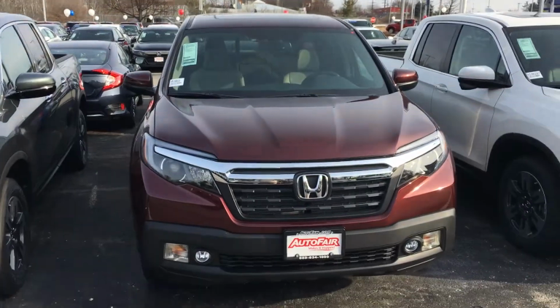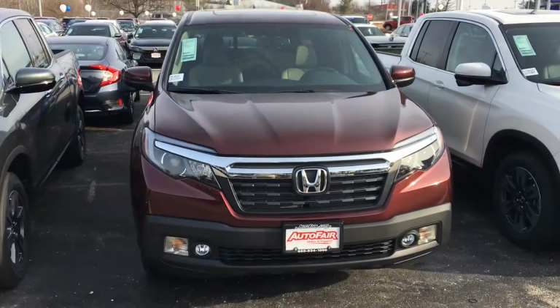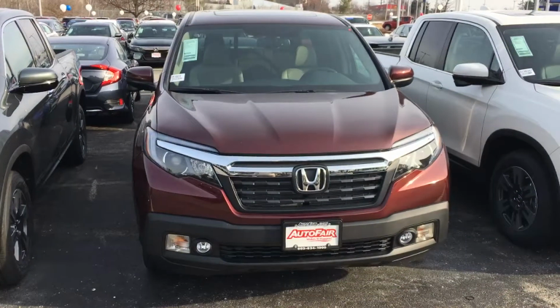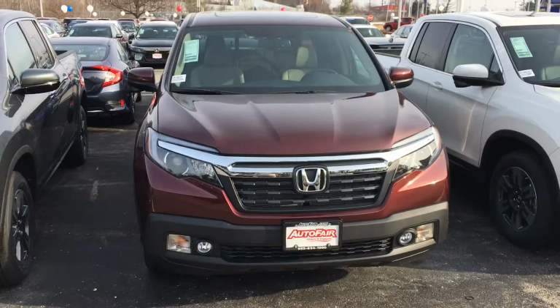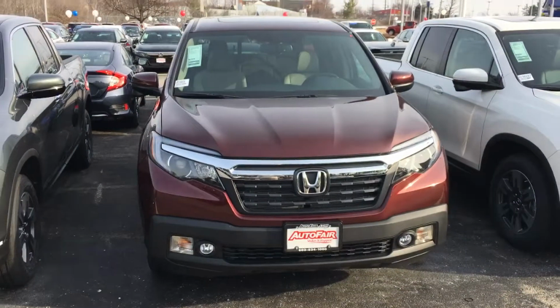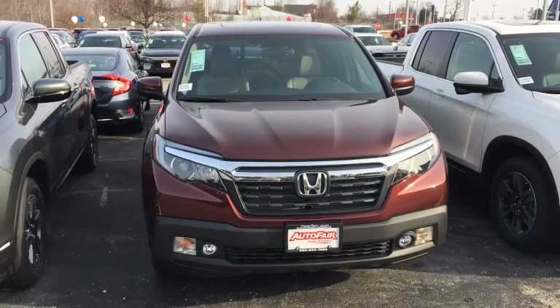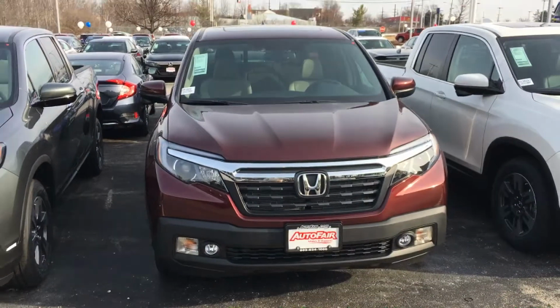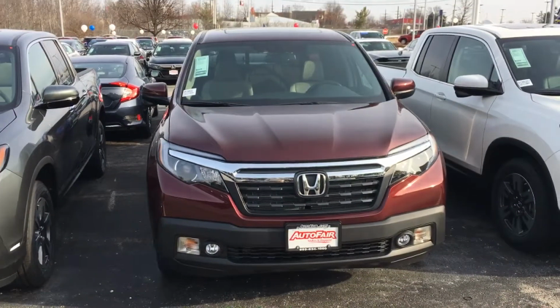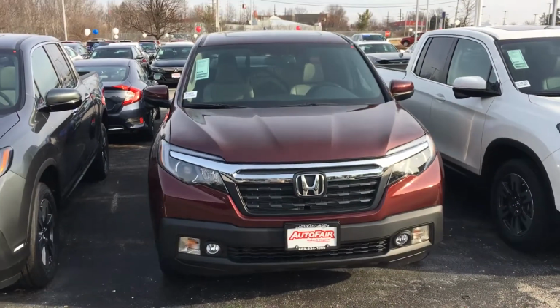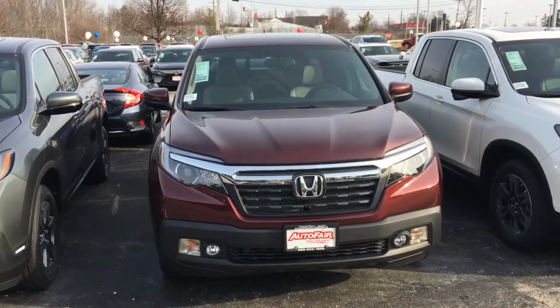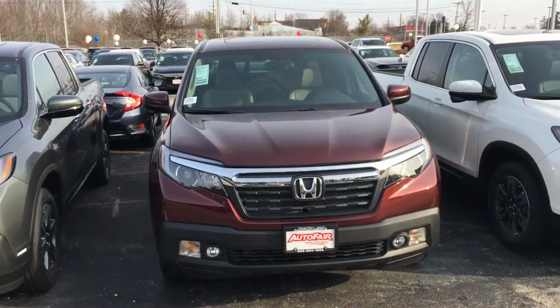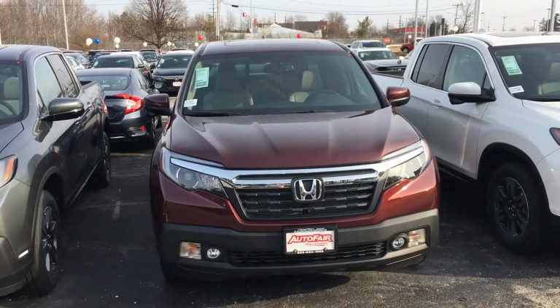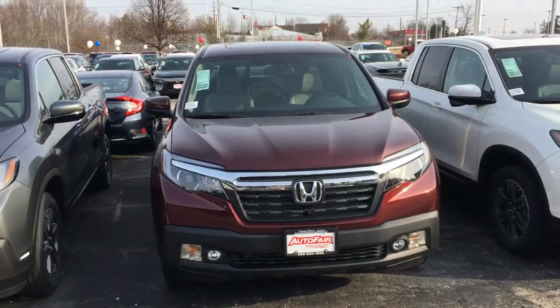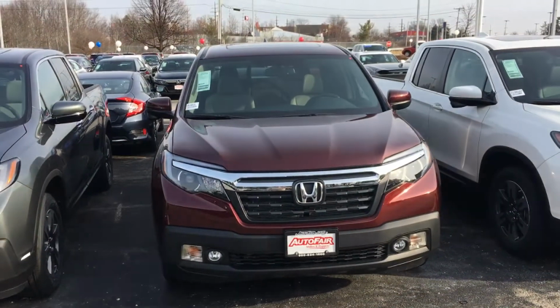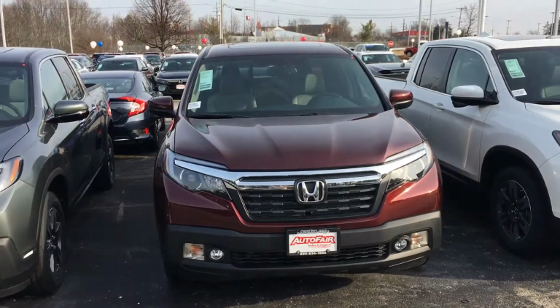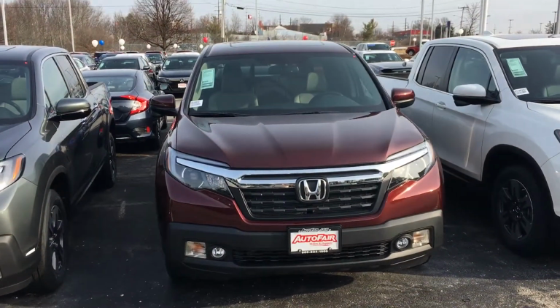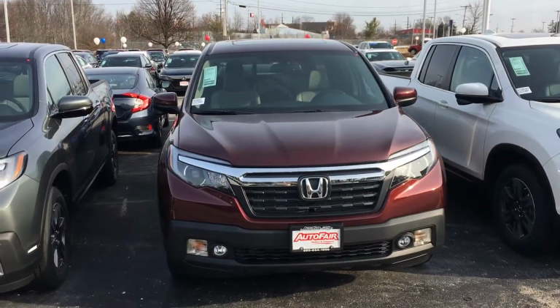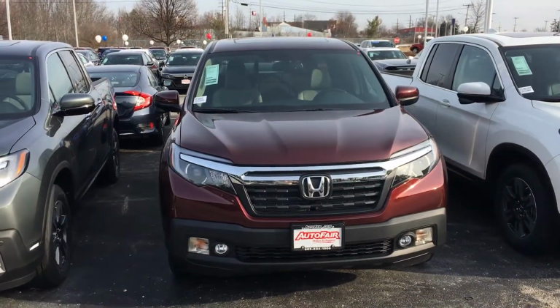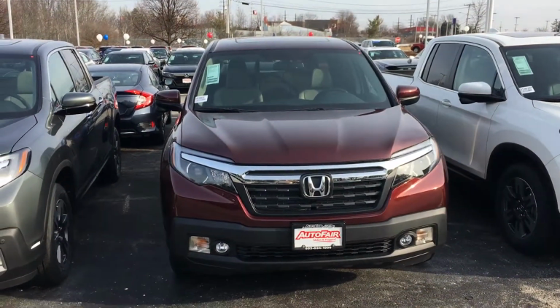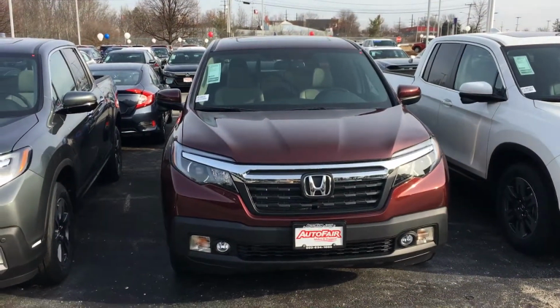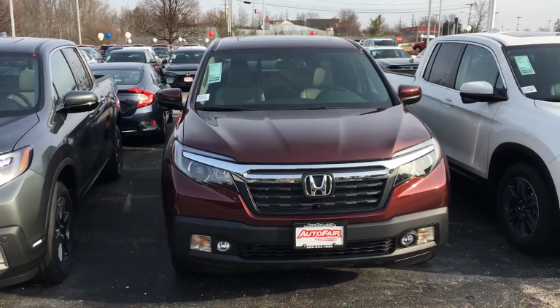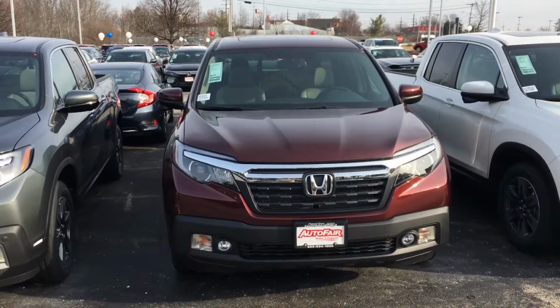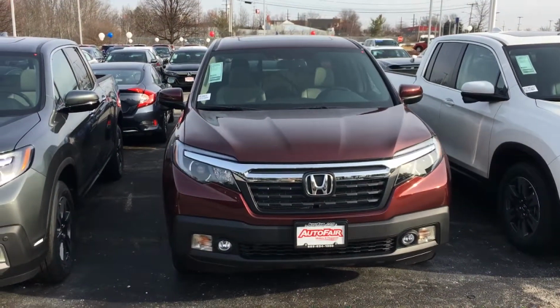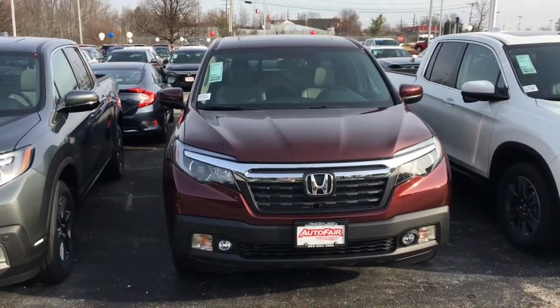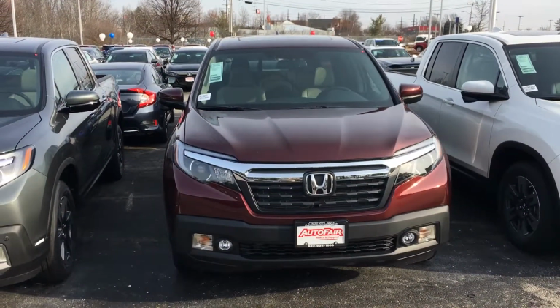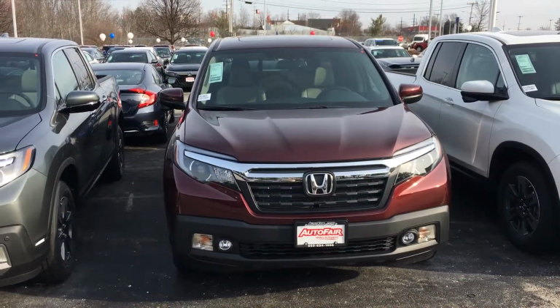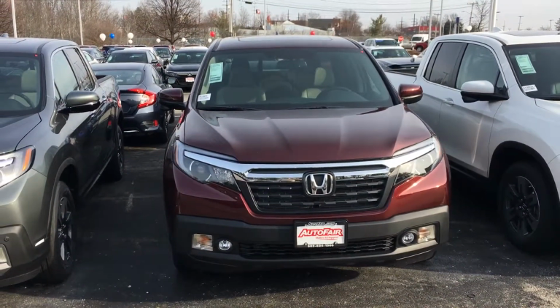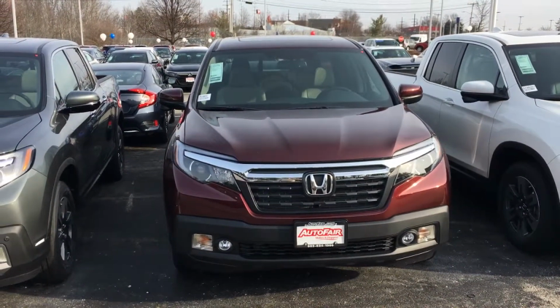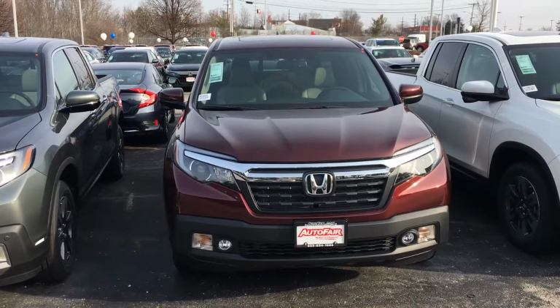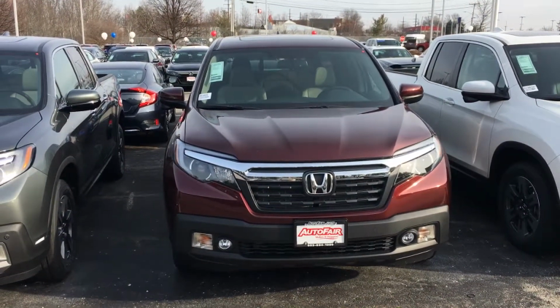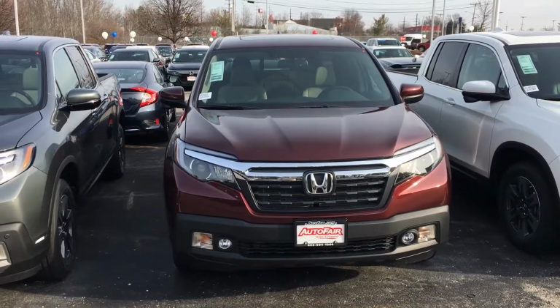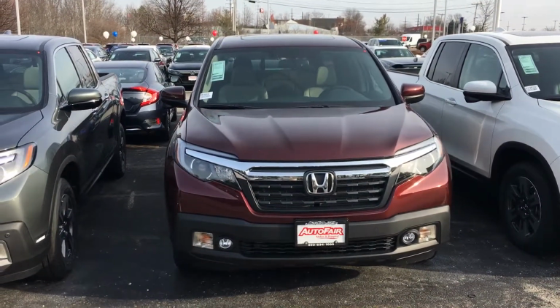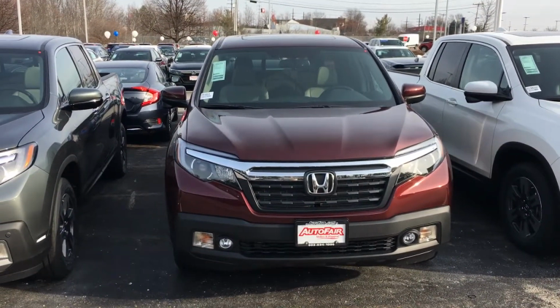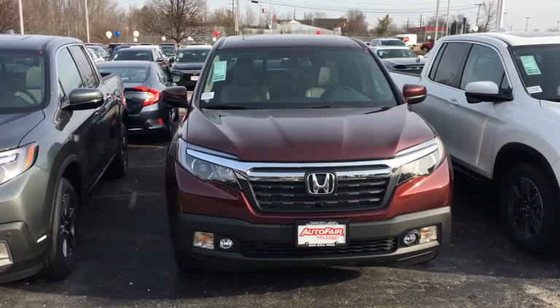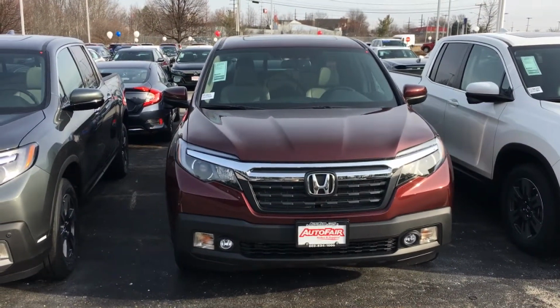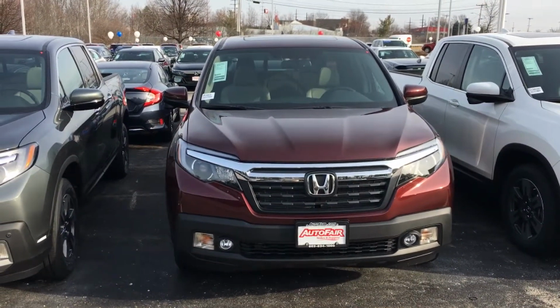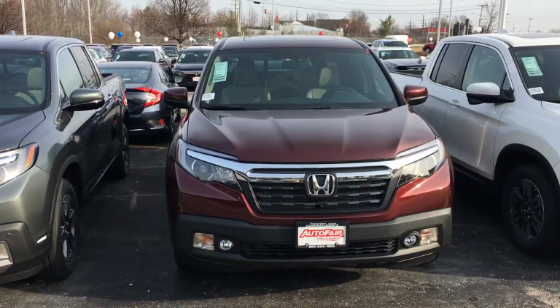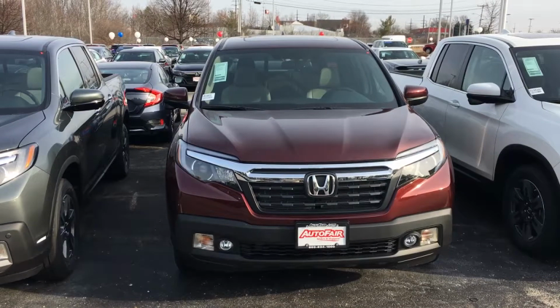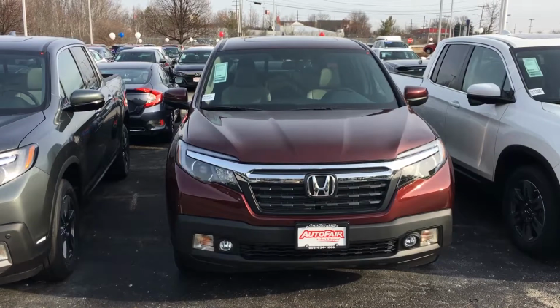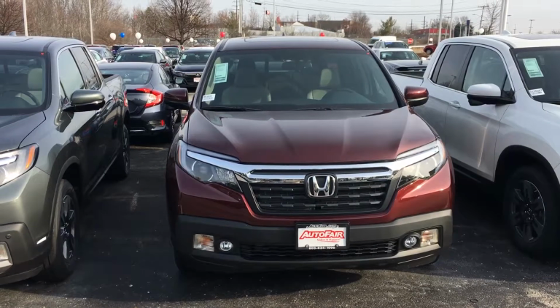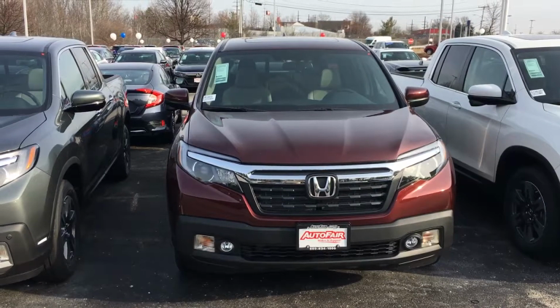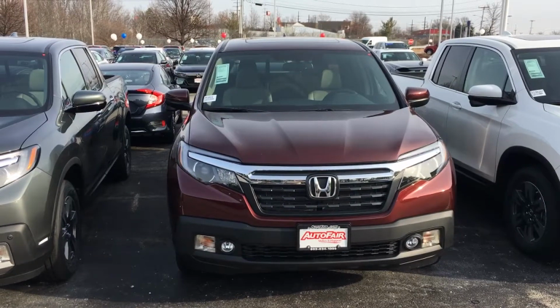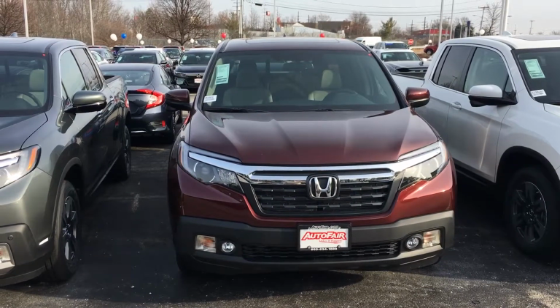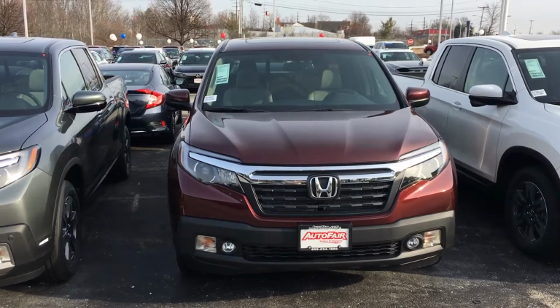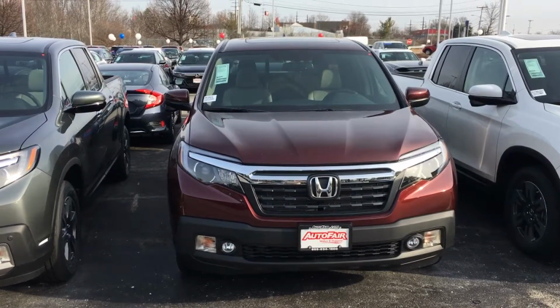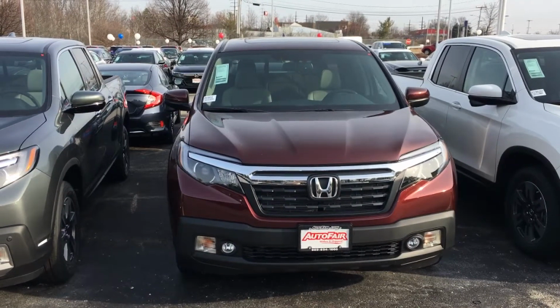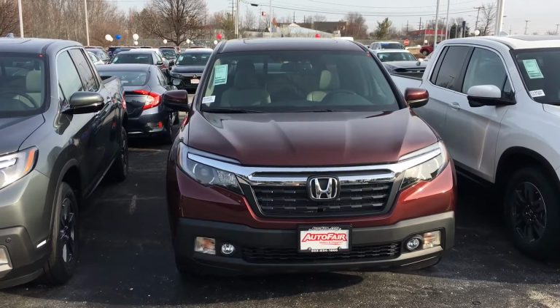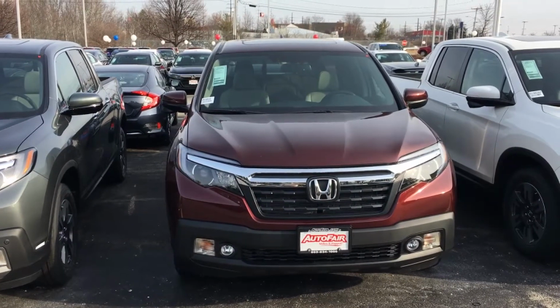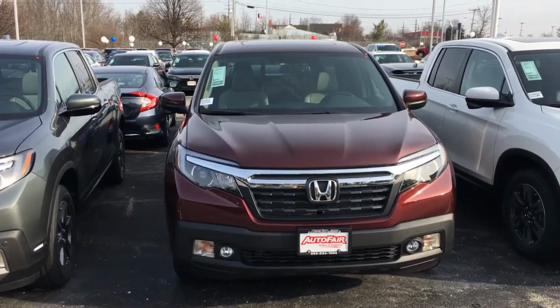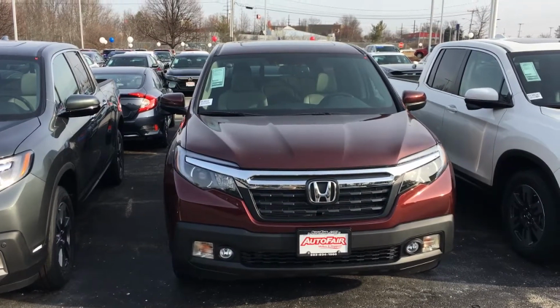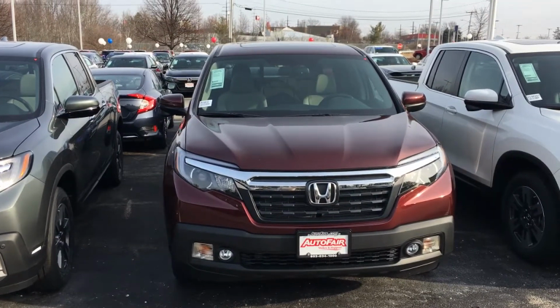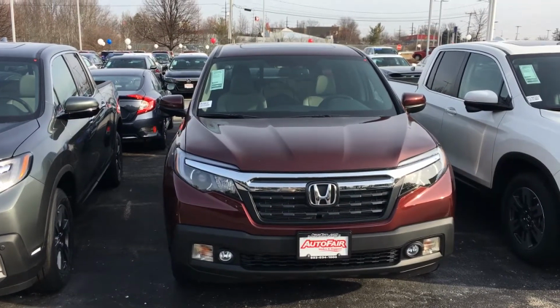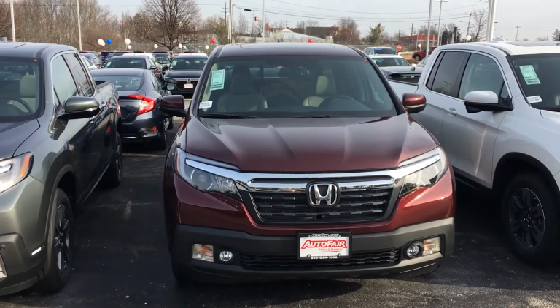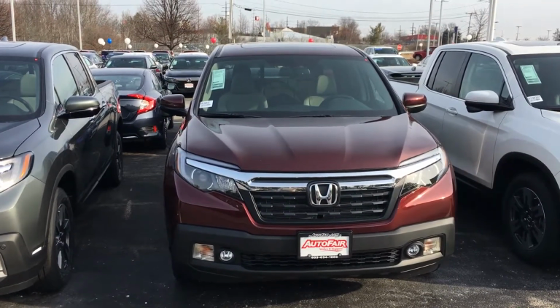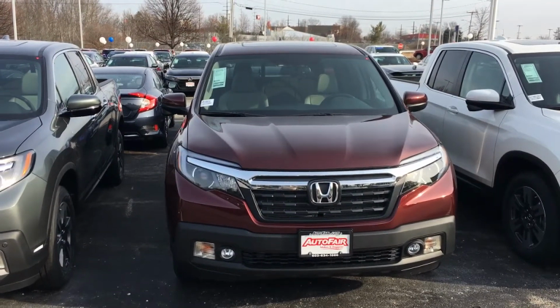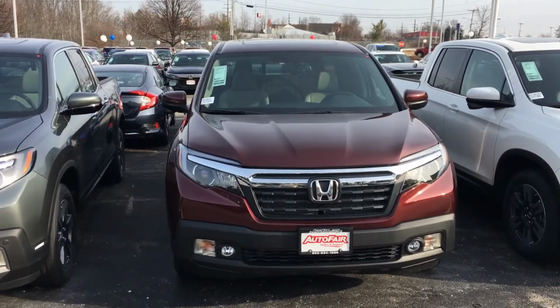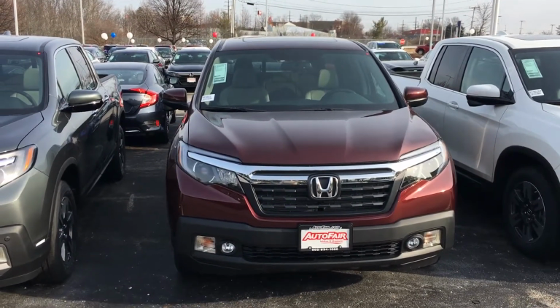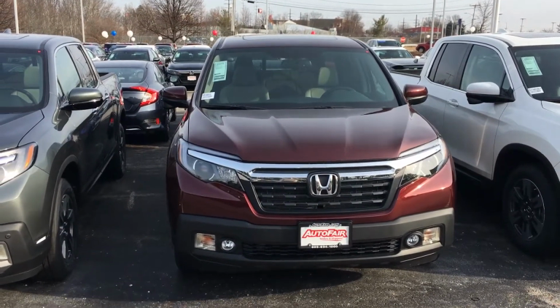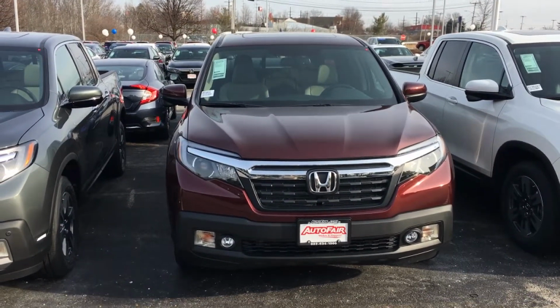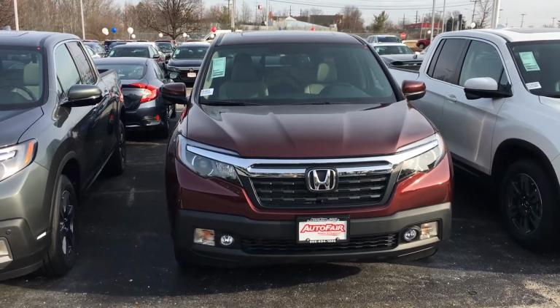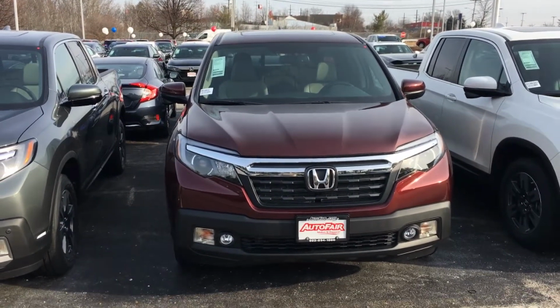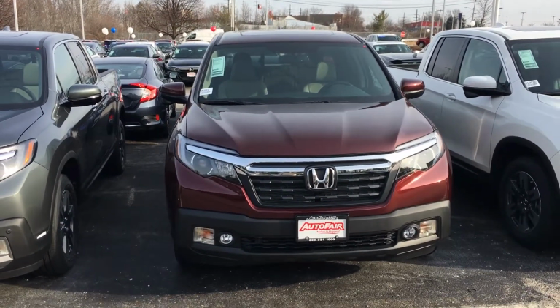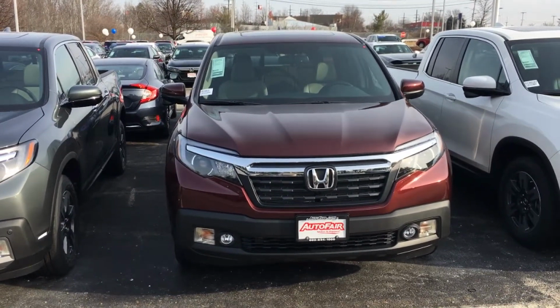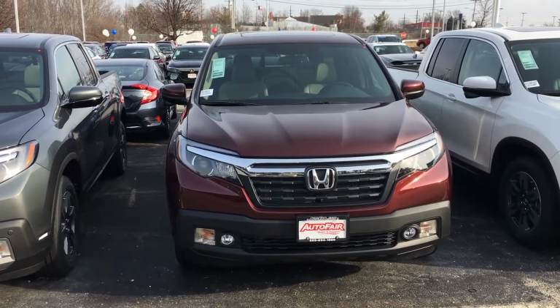Good morning Mr. Norton, this is Sami at AutoFair Honda. Alex, our manager at the BDC department, asked me to make this short video for you.